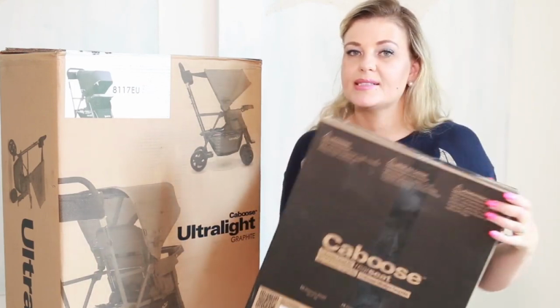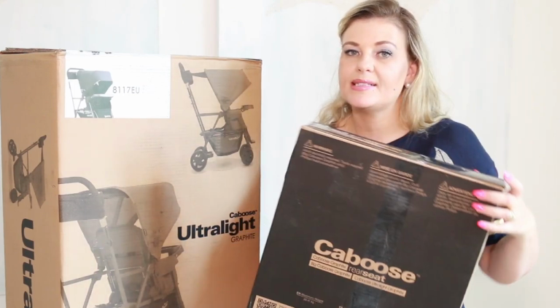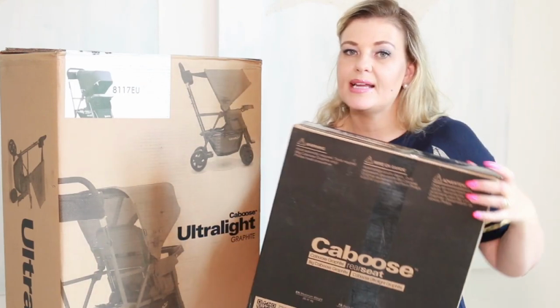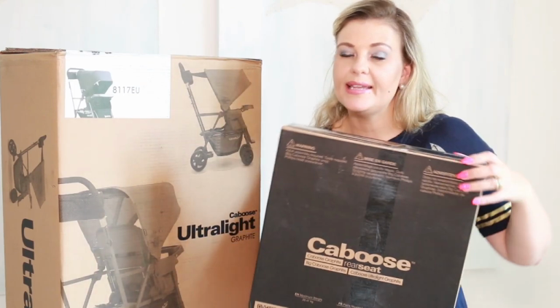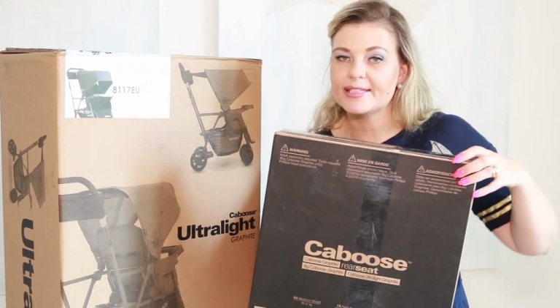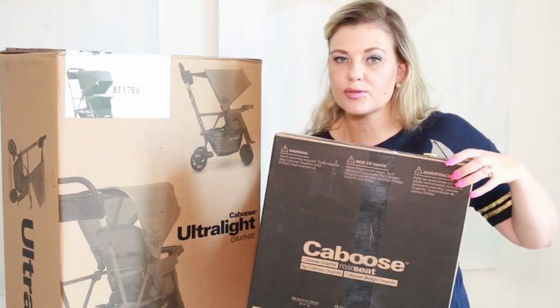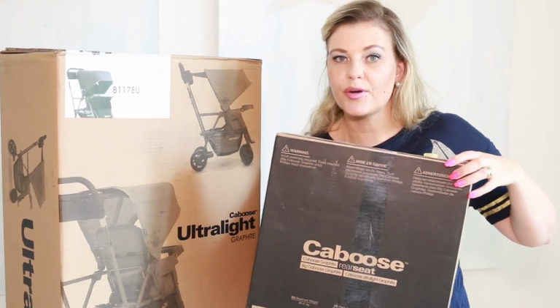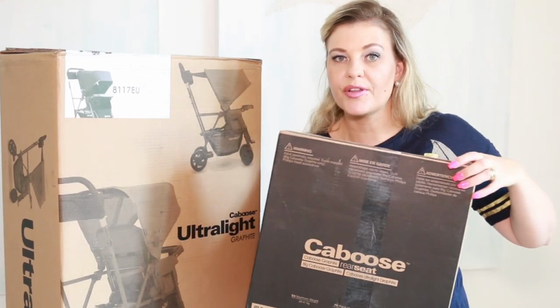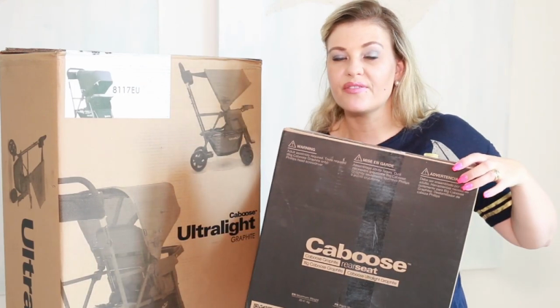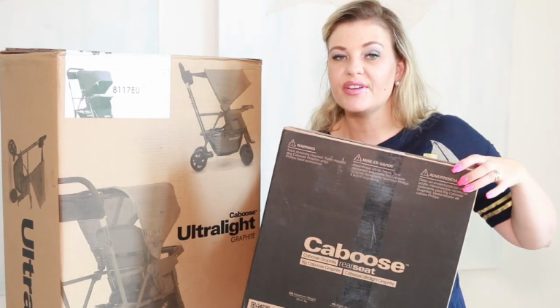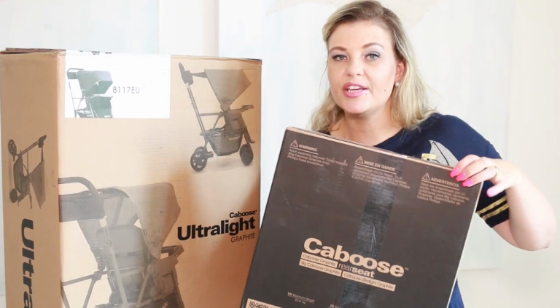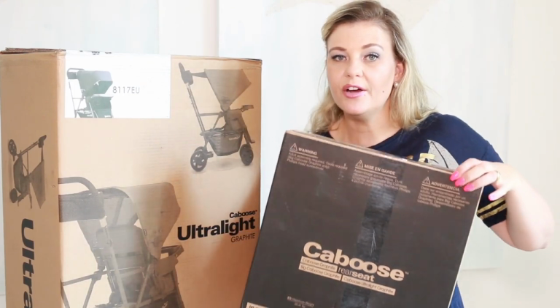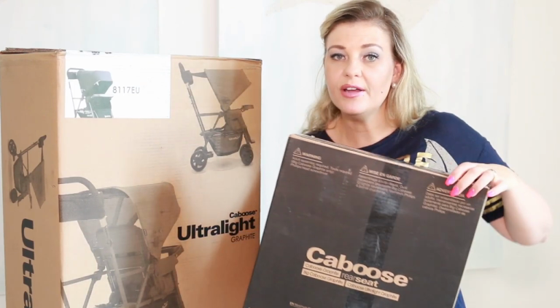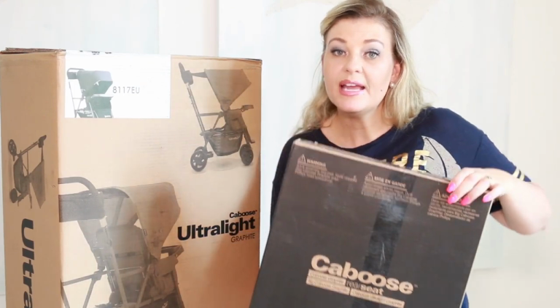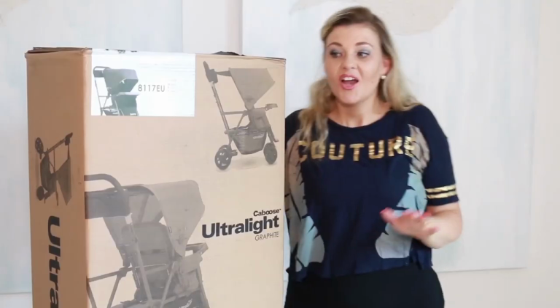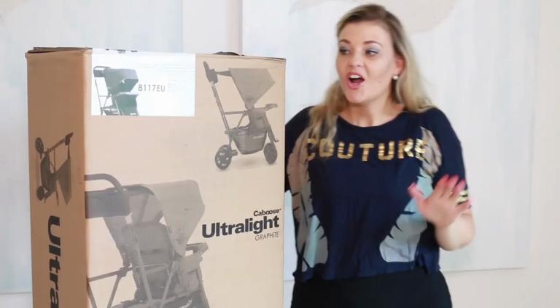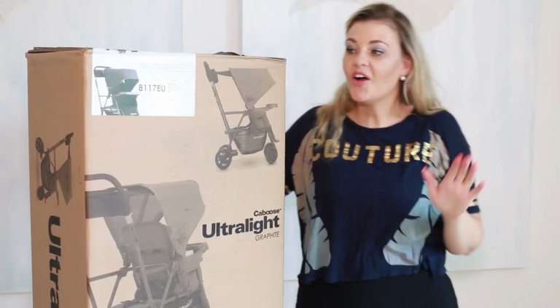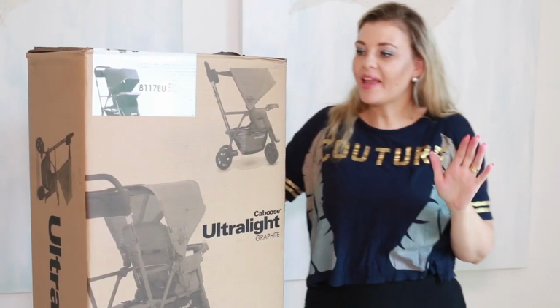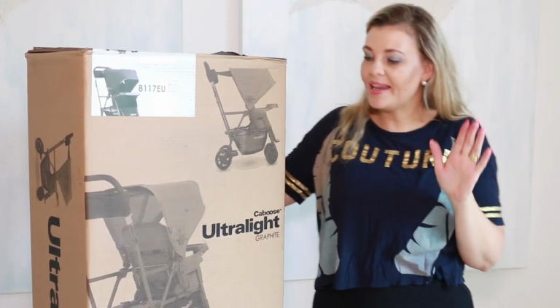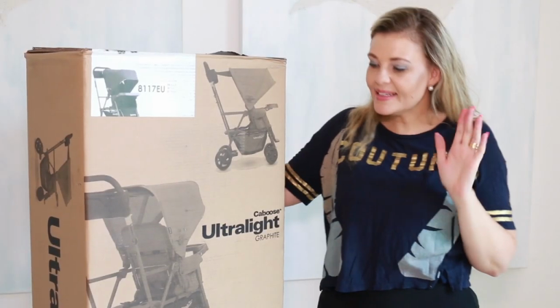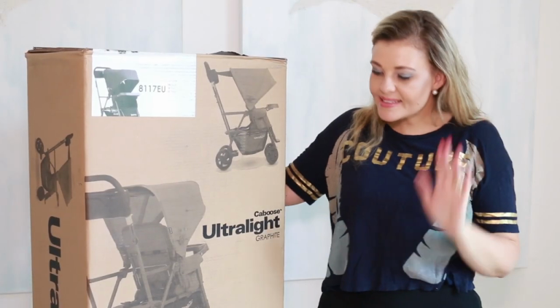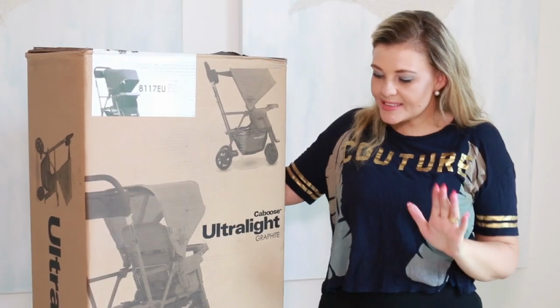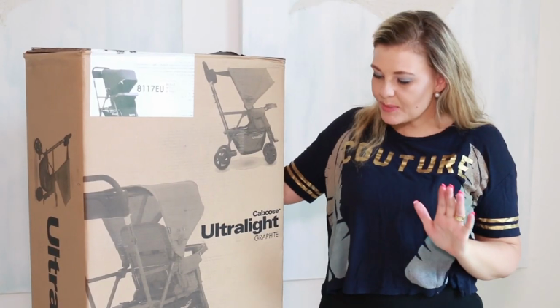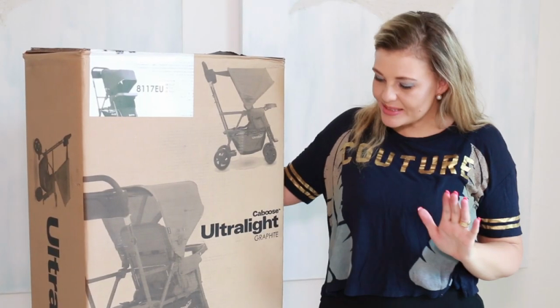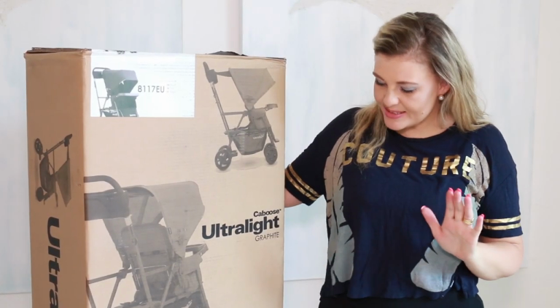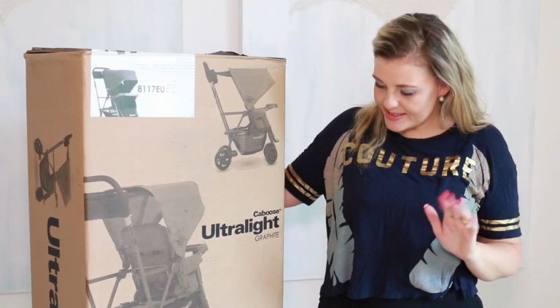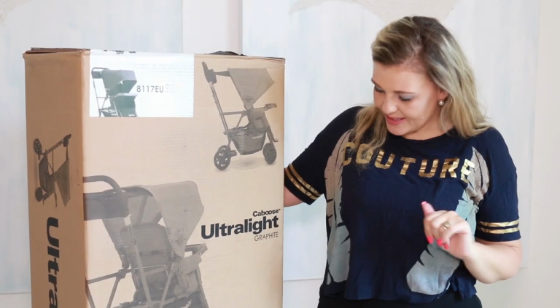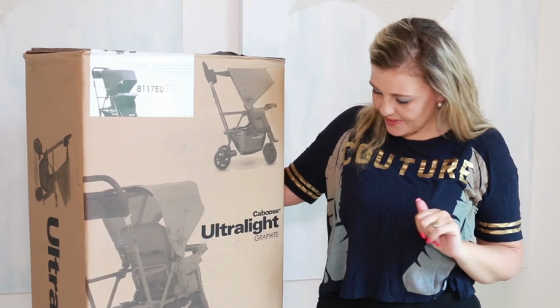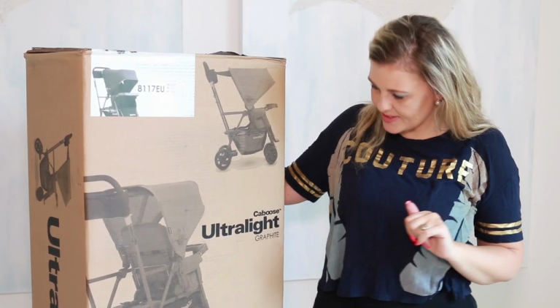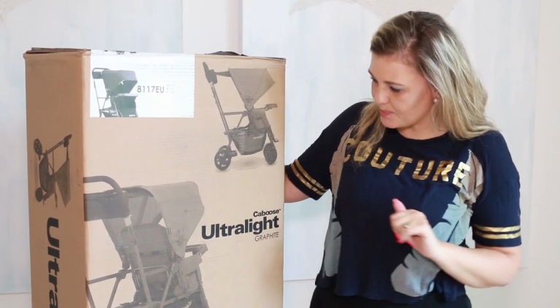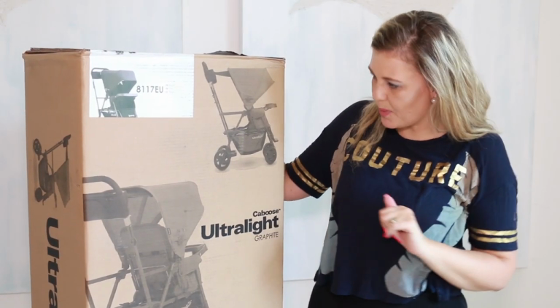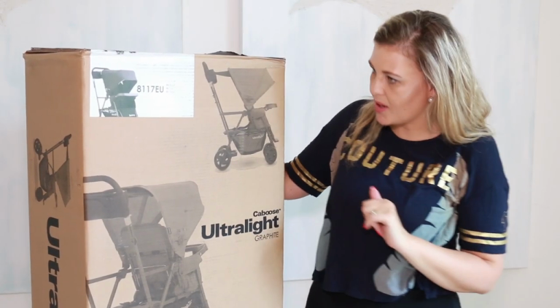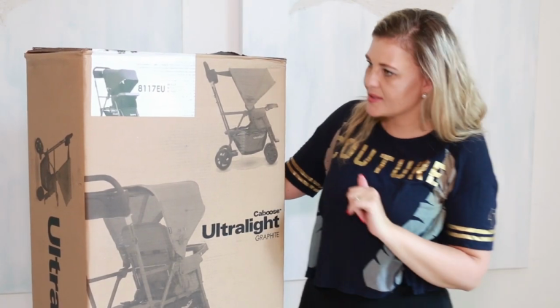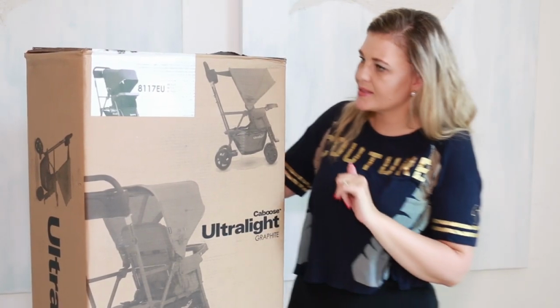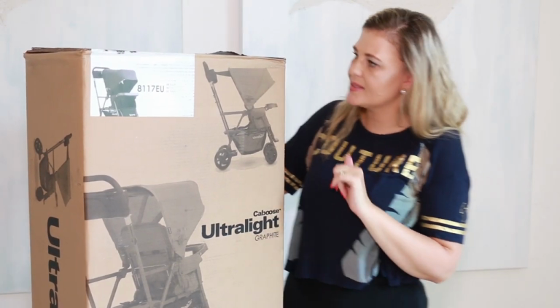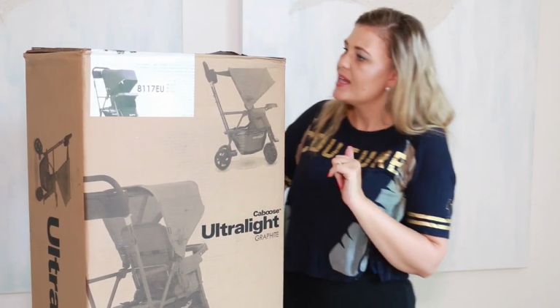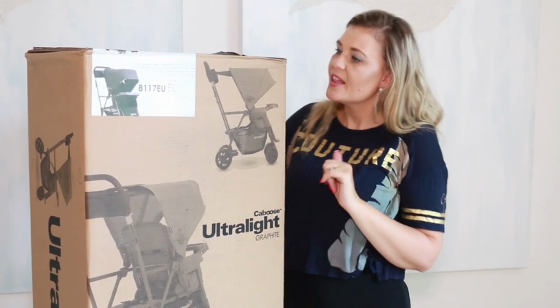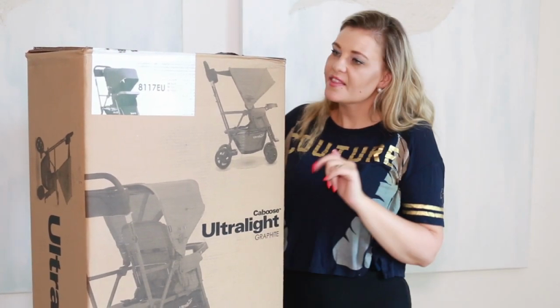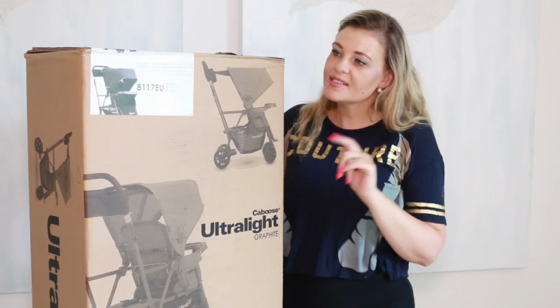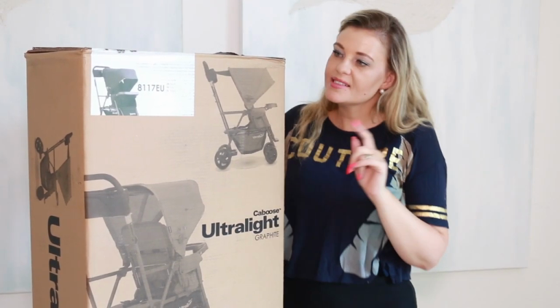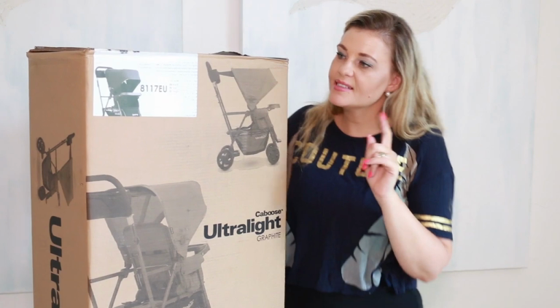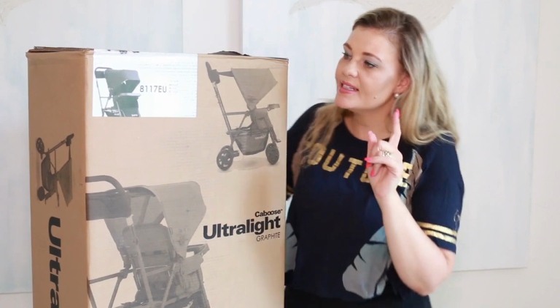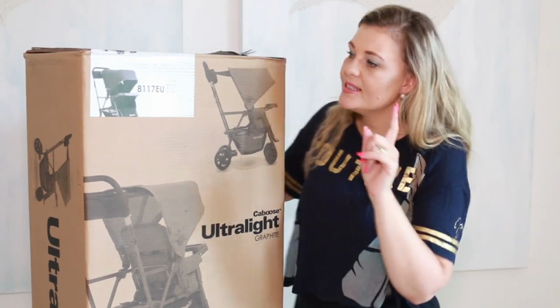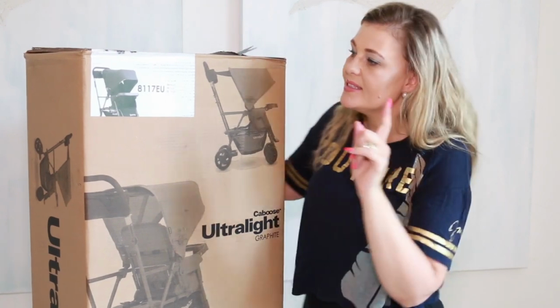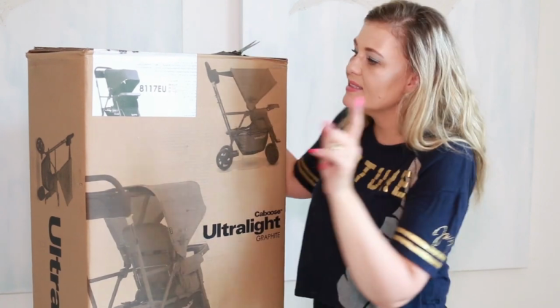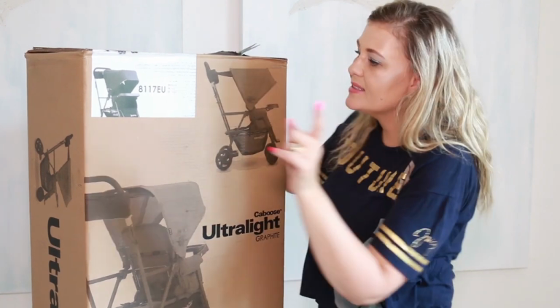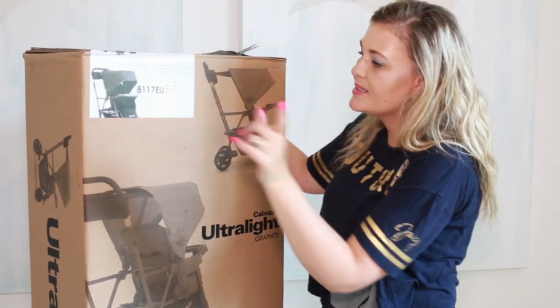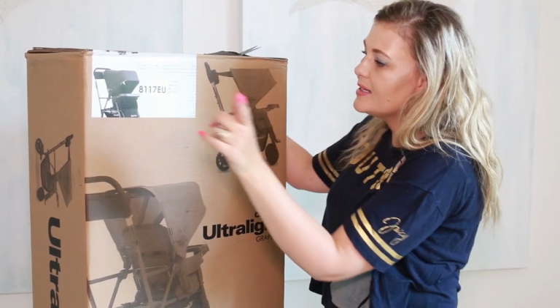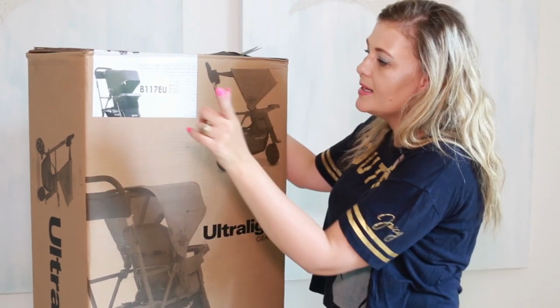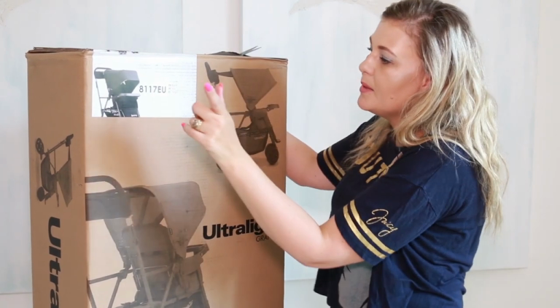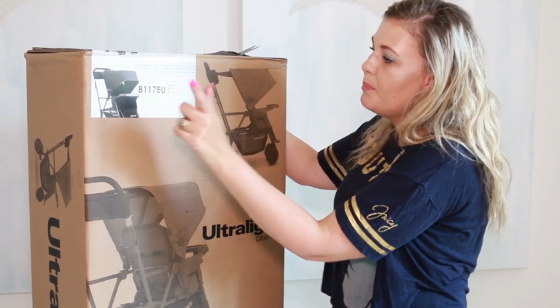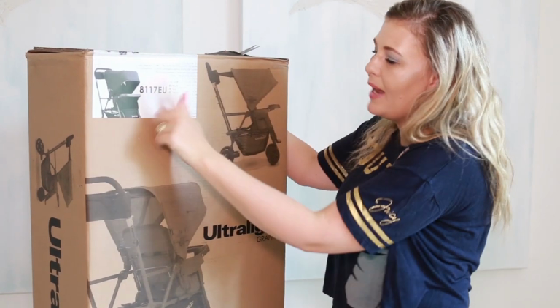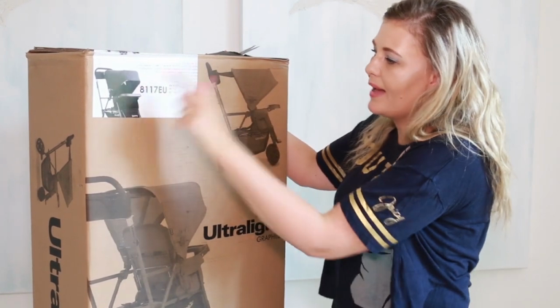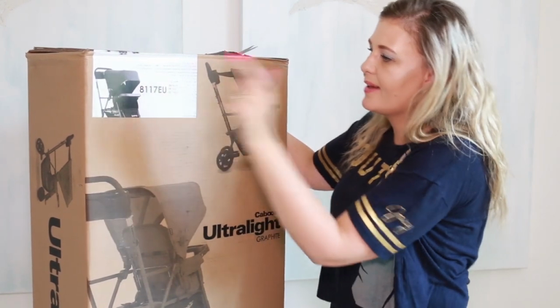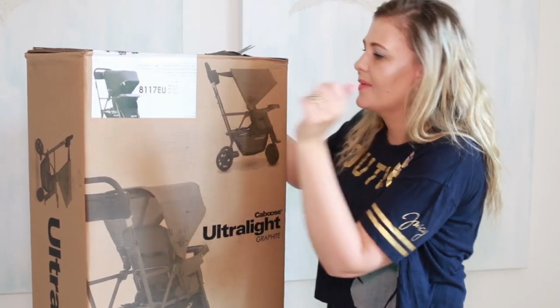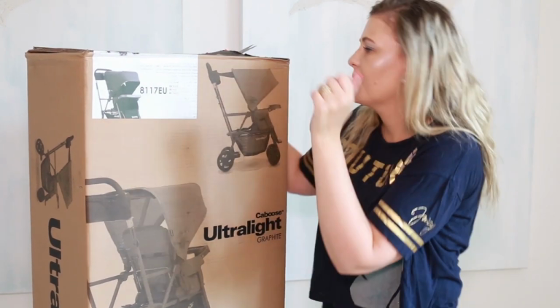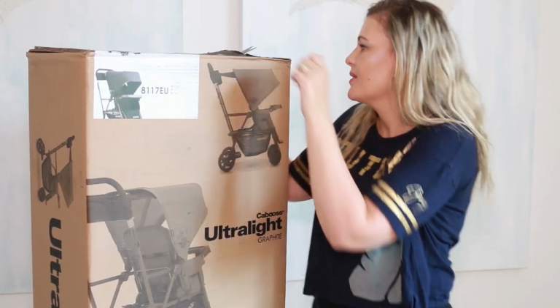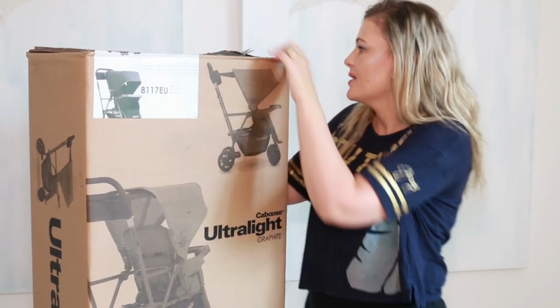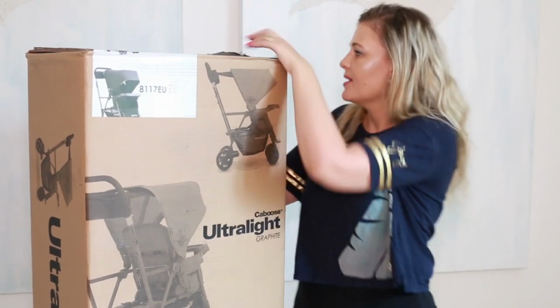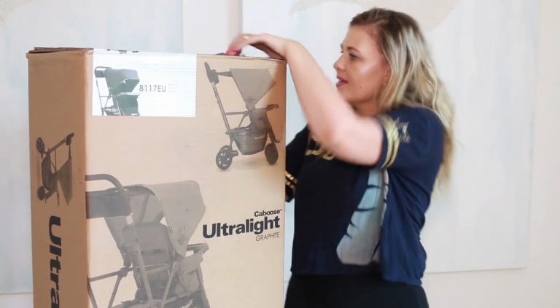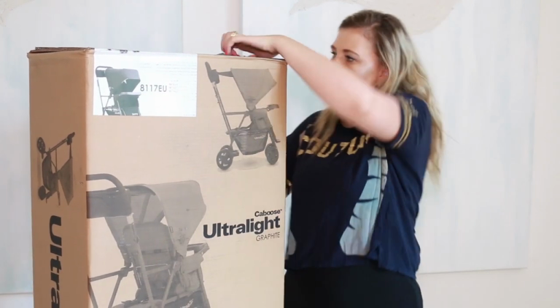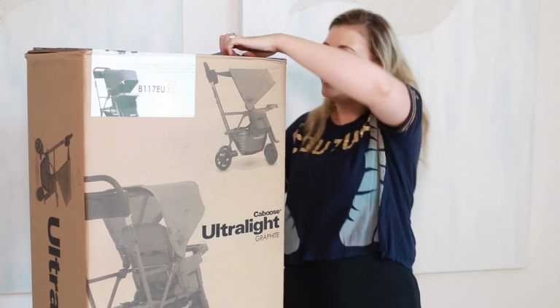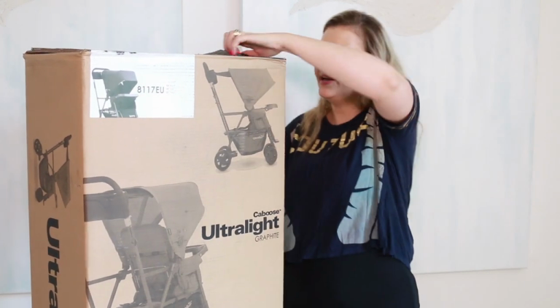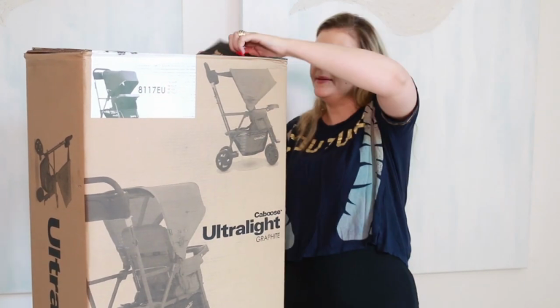This is the Caboose rear seat, which we will unbox later on in the video. Let's see what's inside this box — this is the black color.